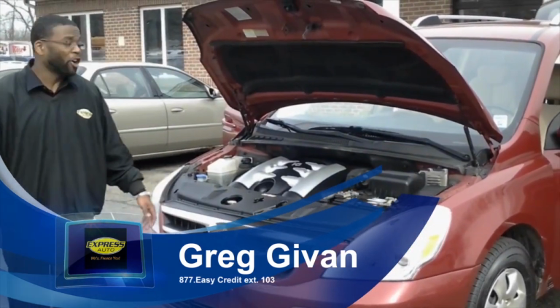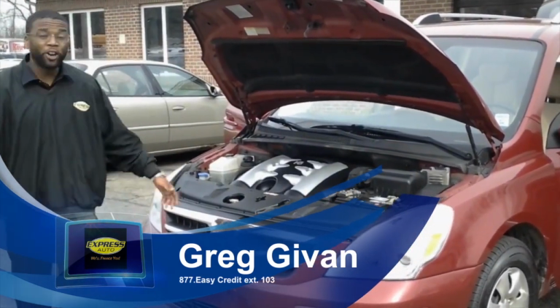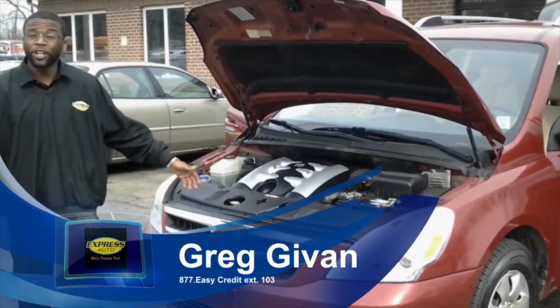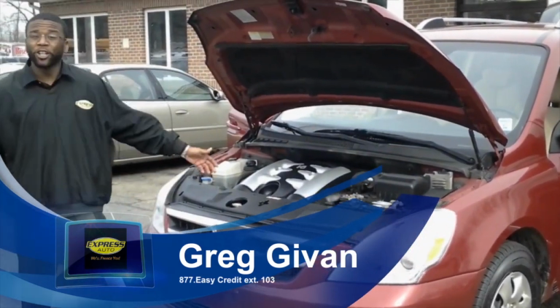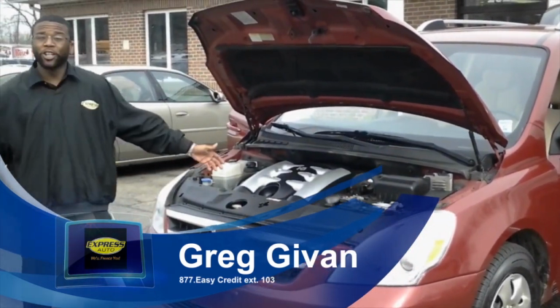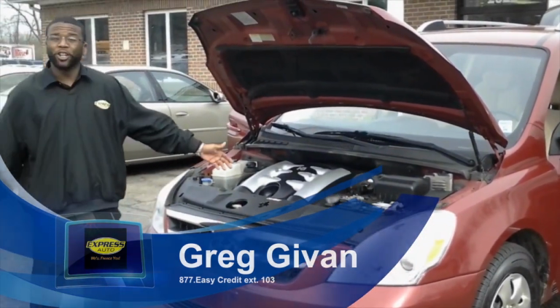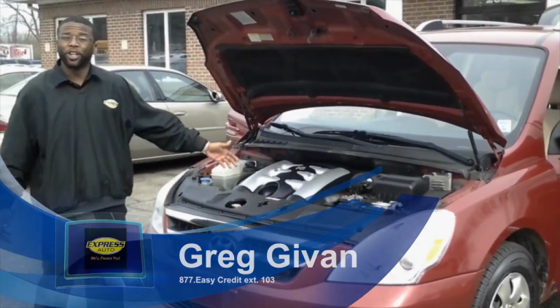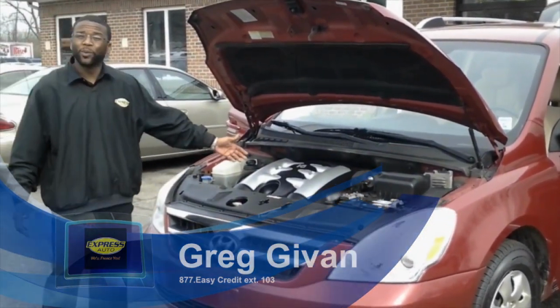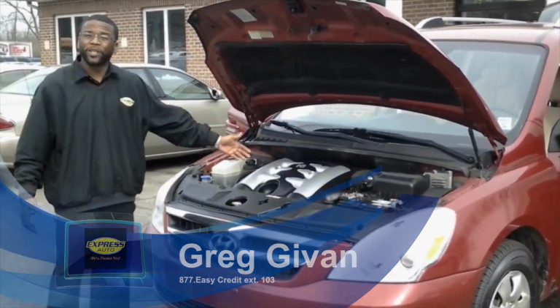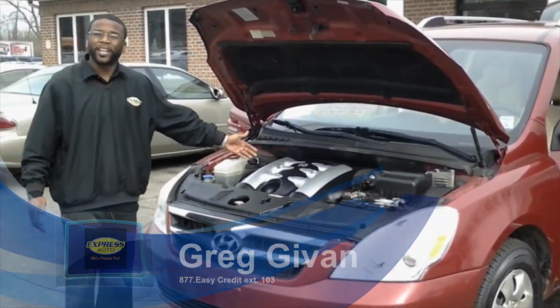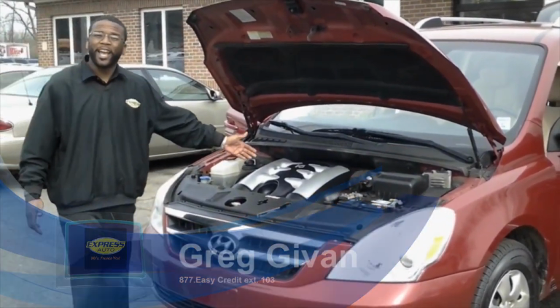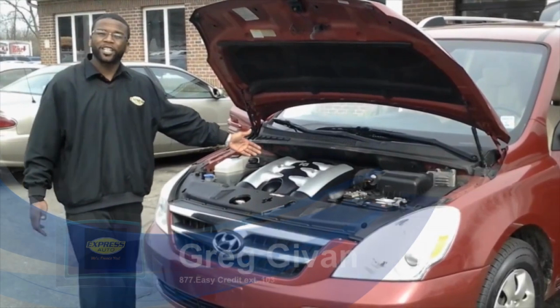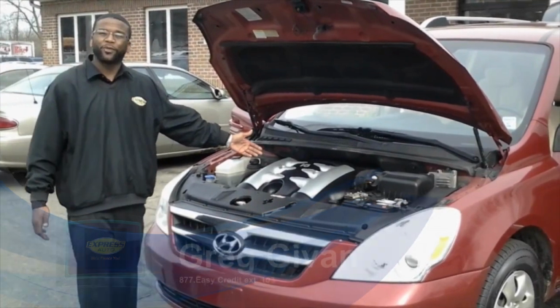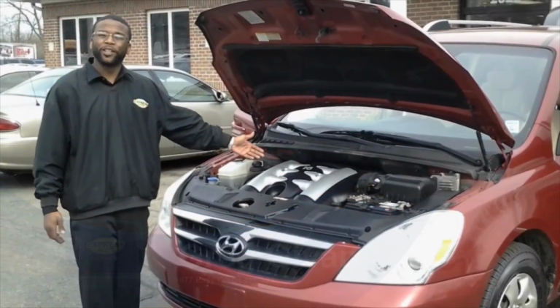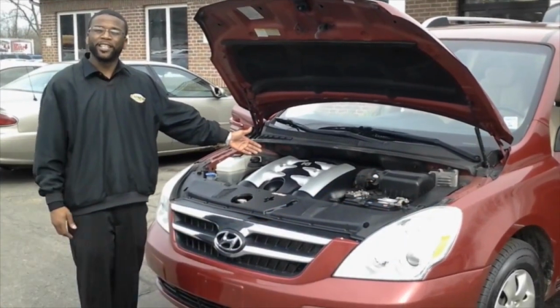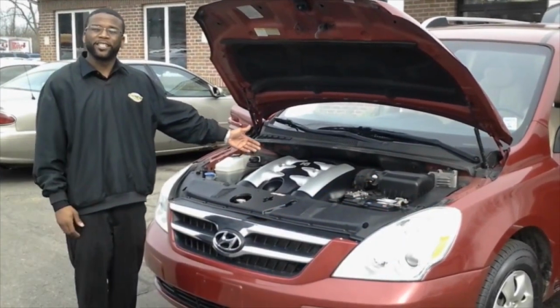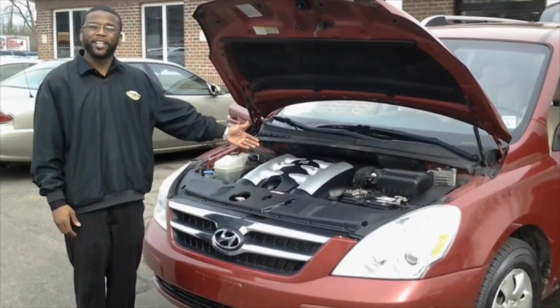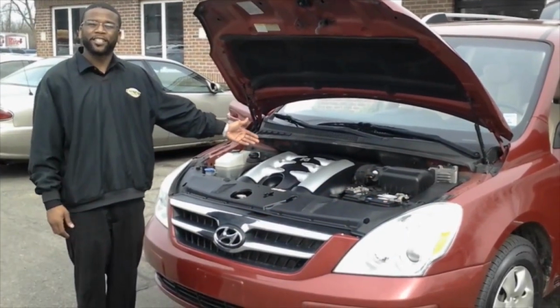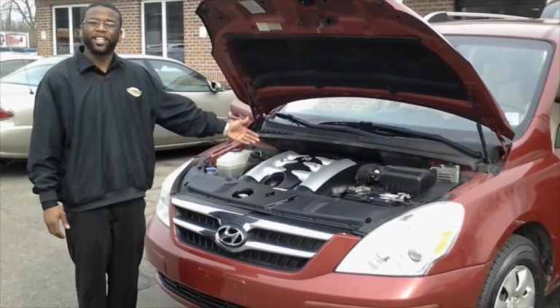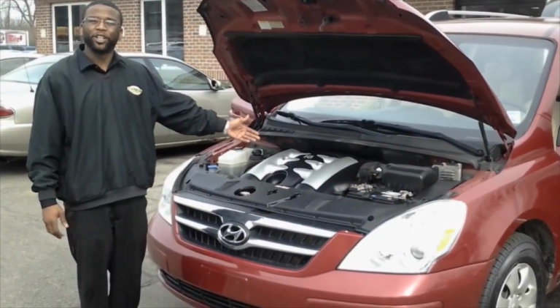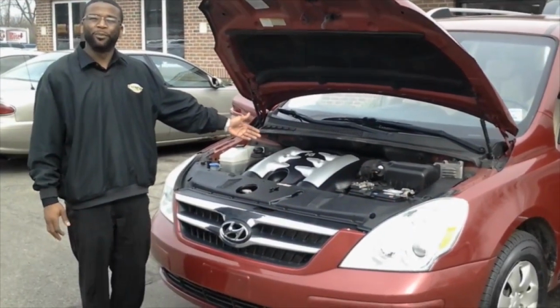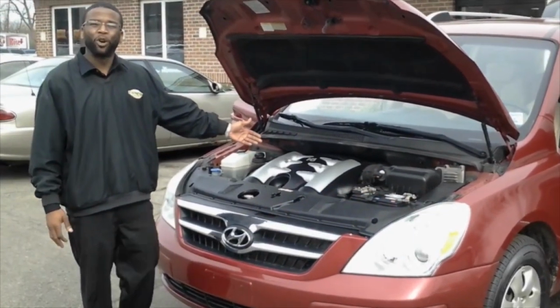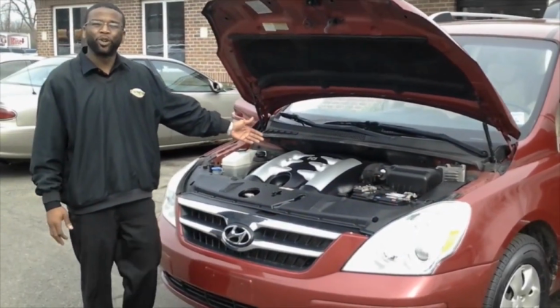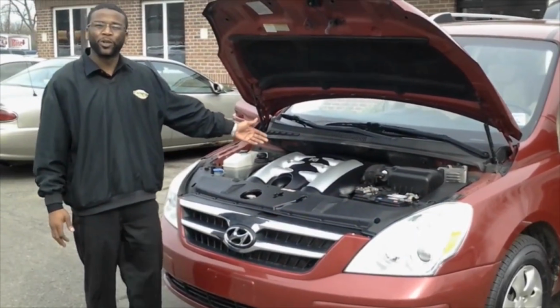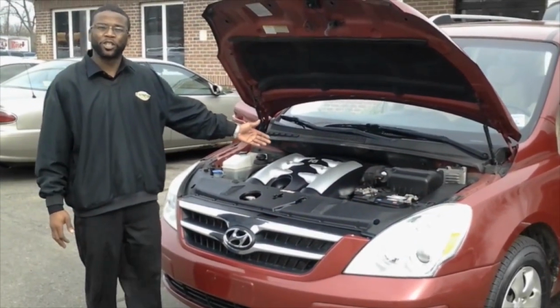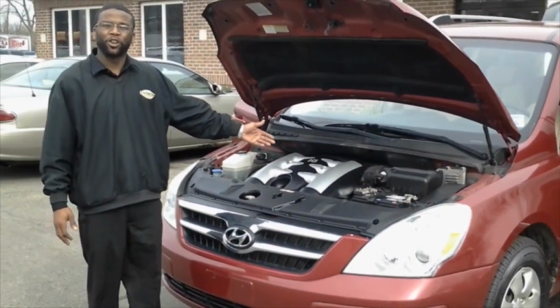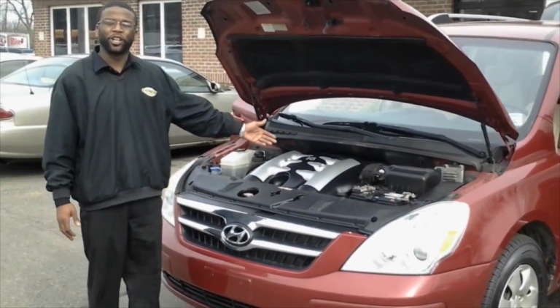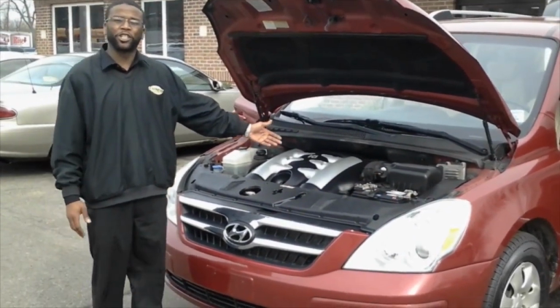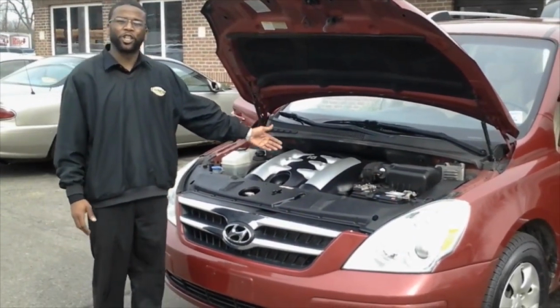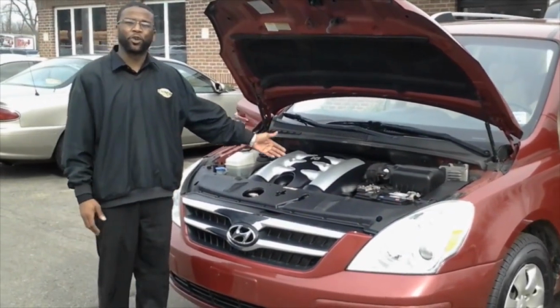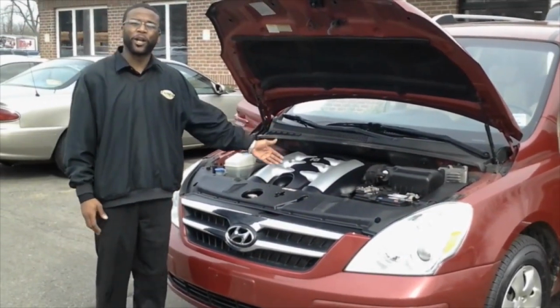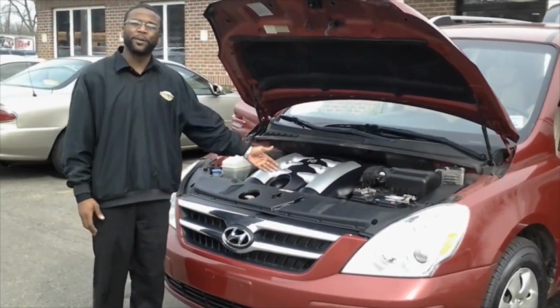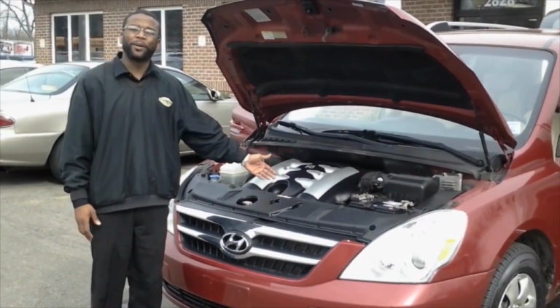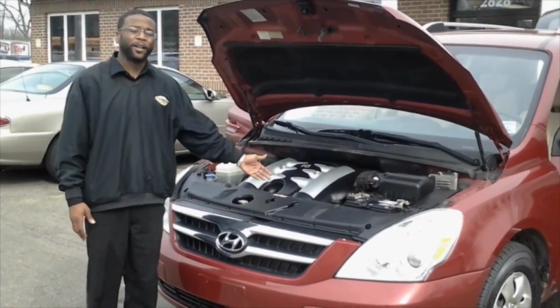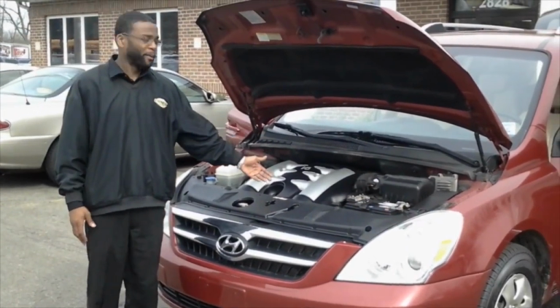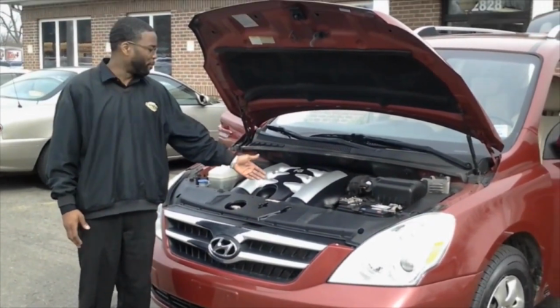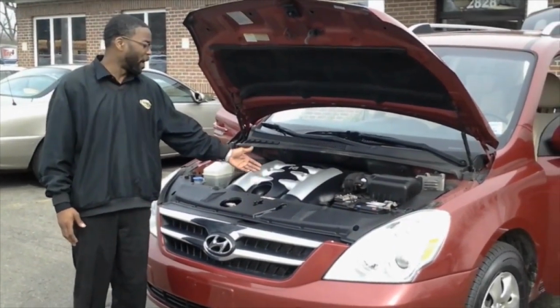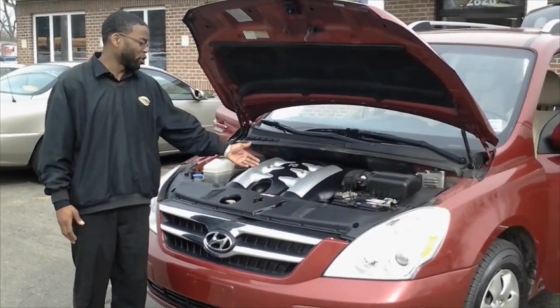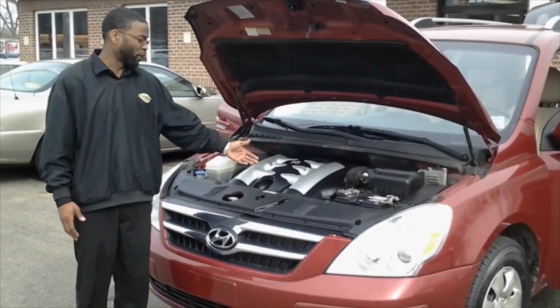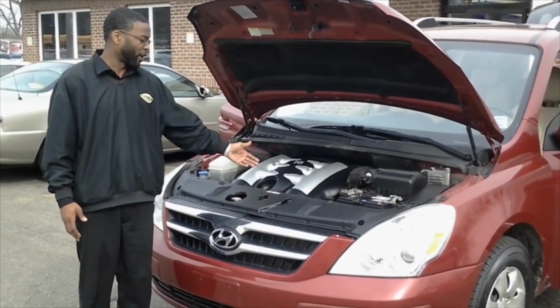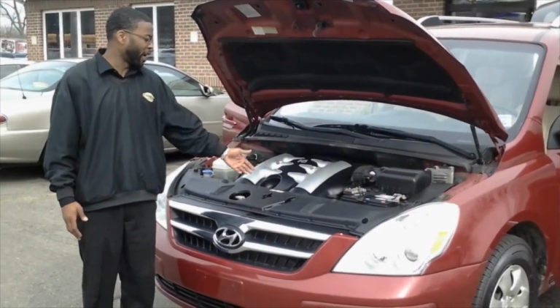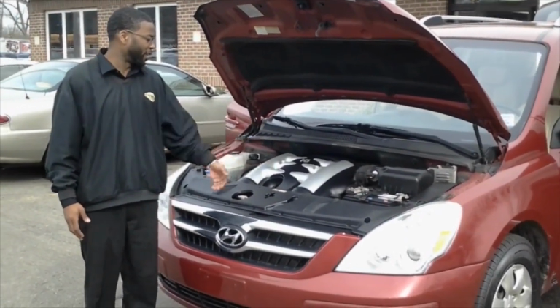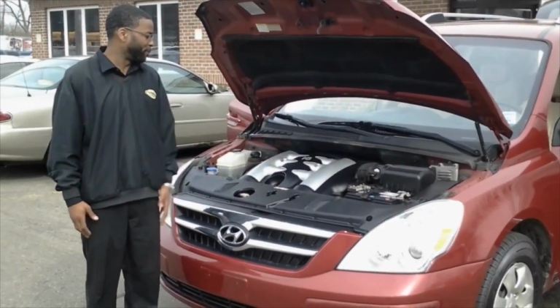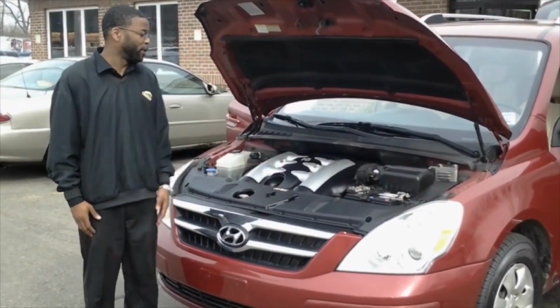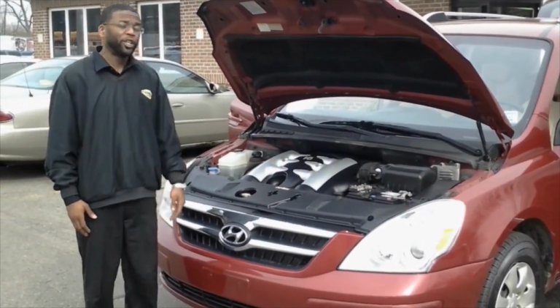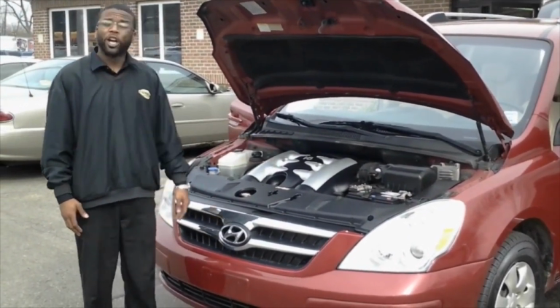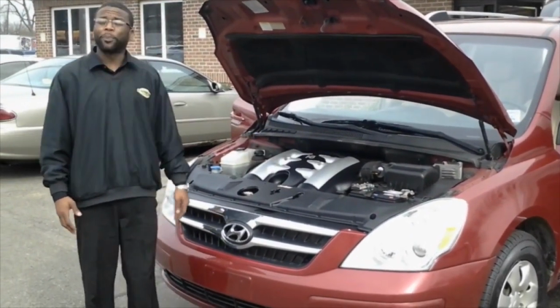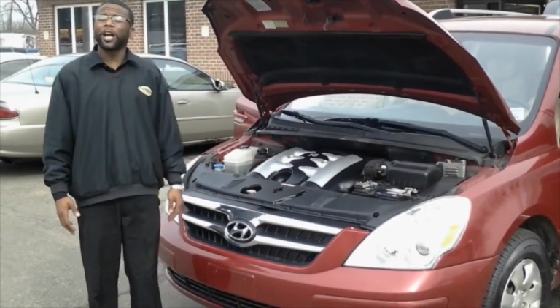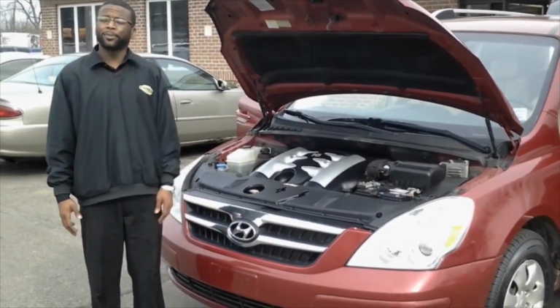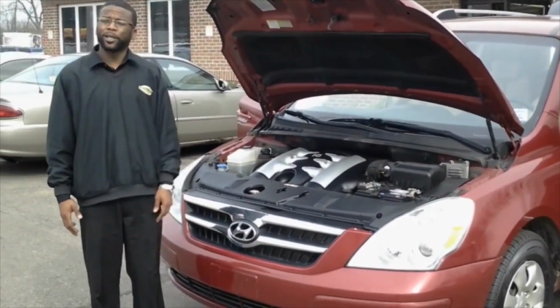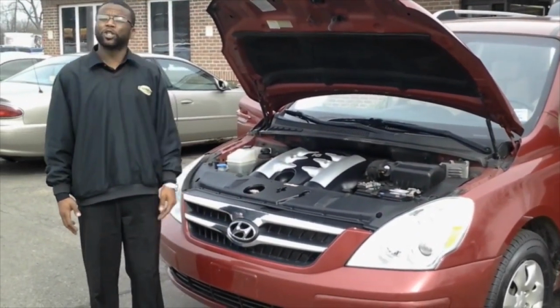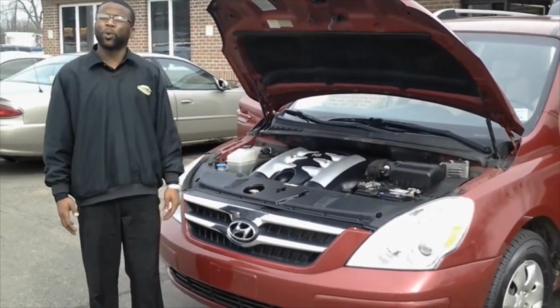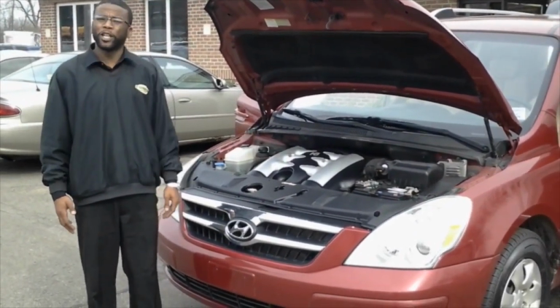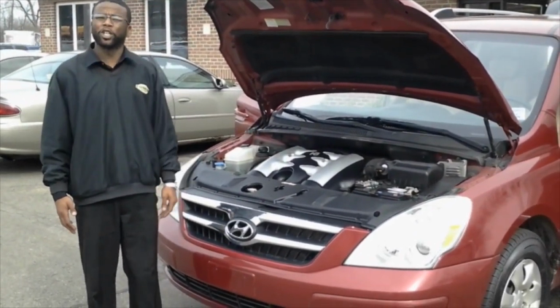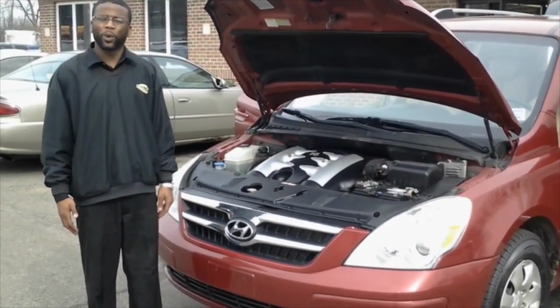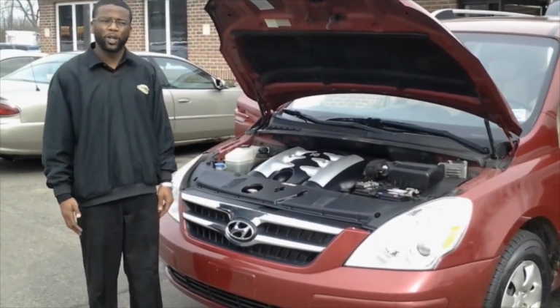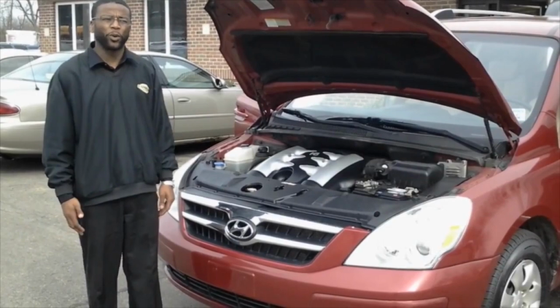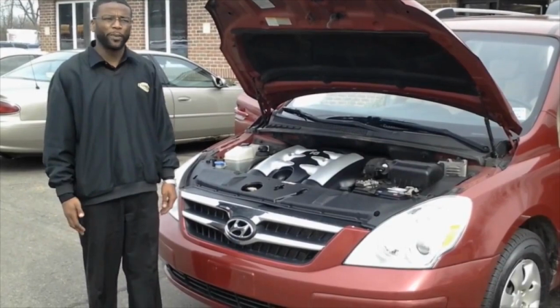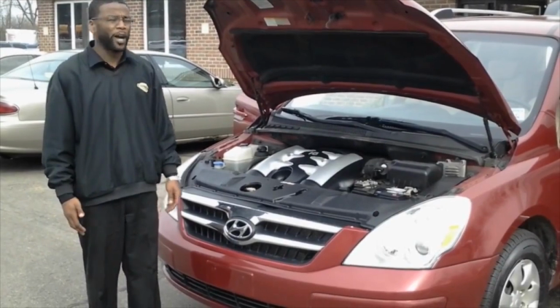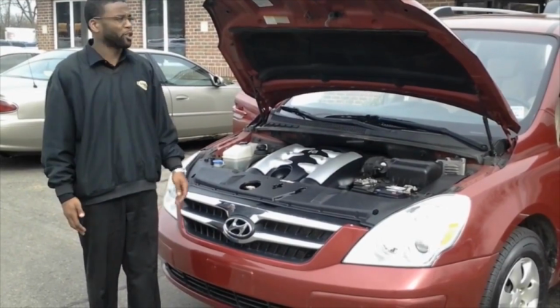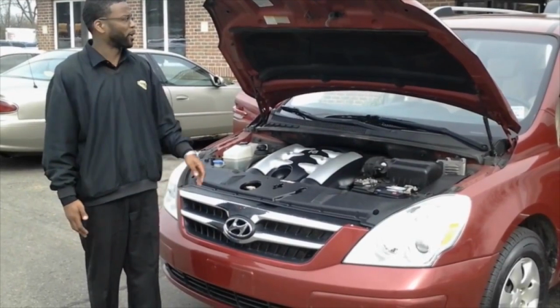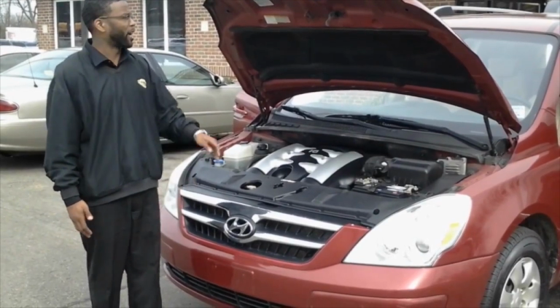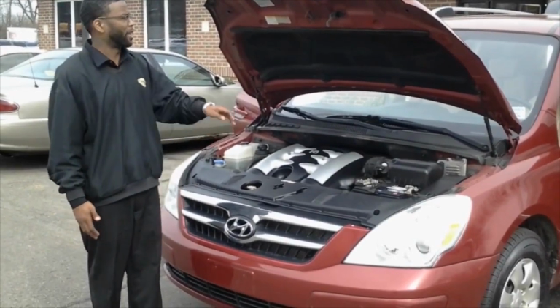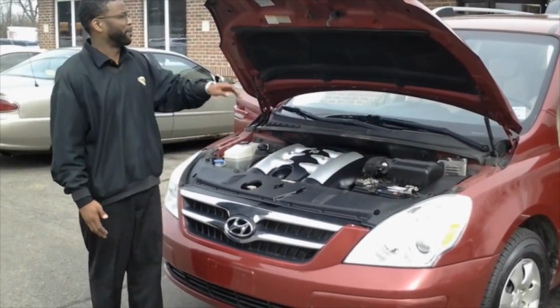Starting under the hood with the gas-friendly six-cylinder motor, which is going to get you great miles per gallon — approximately 20 to 23 miles per gallon.